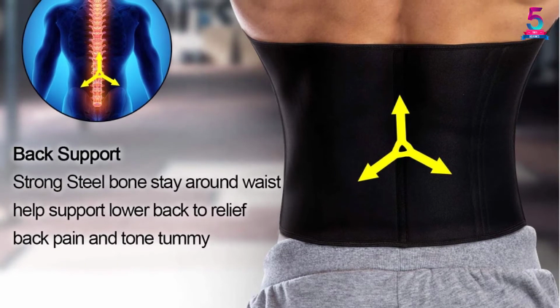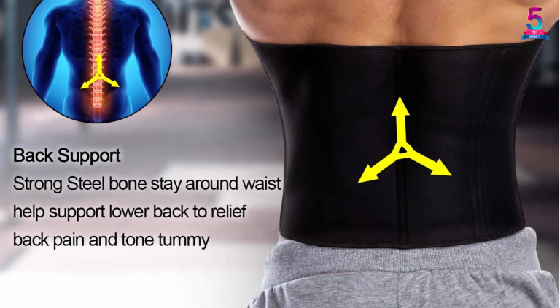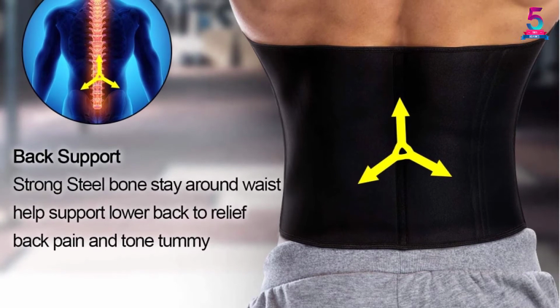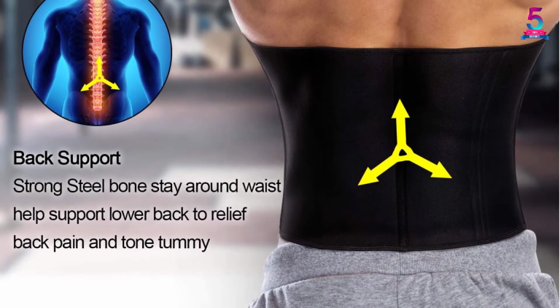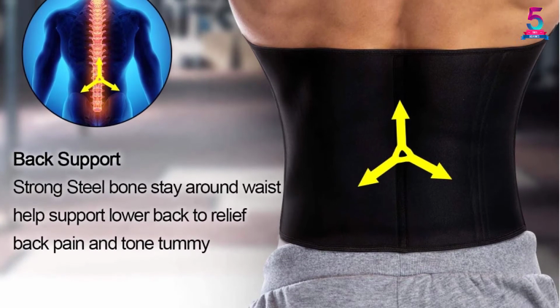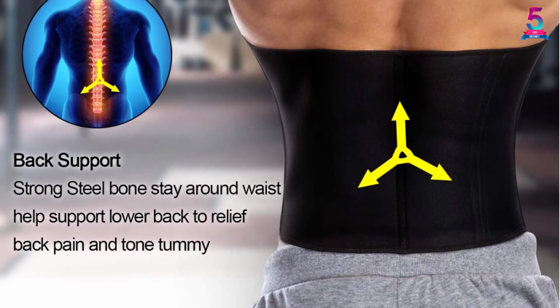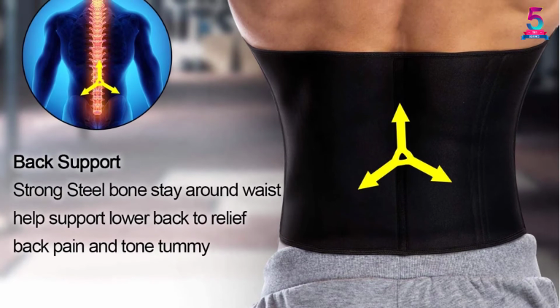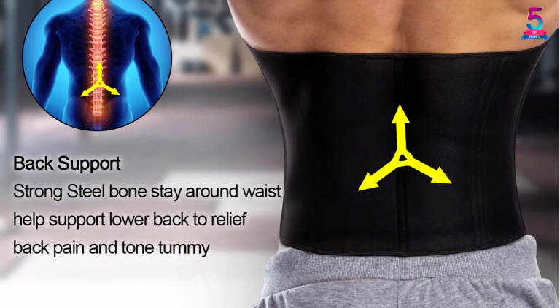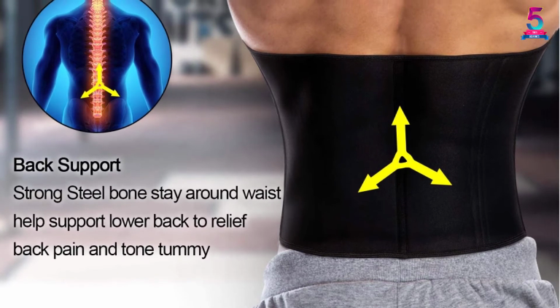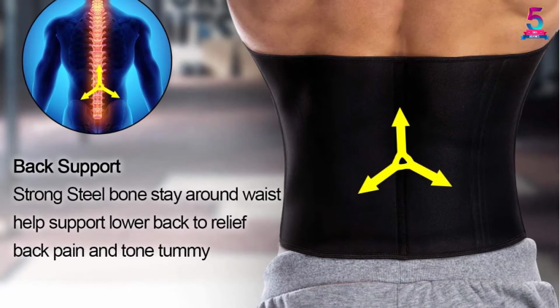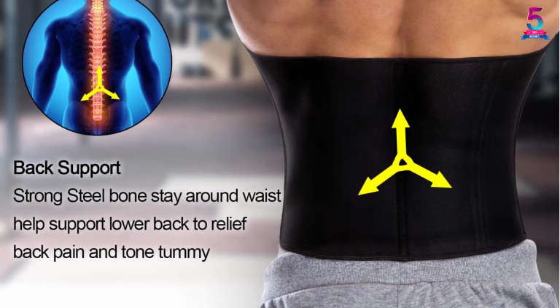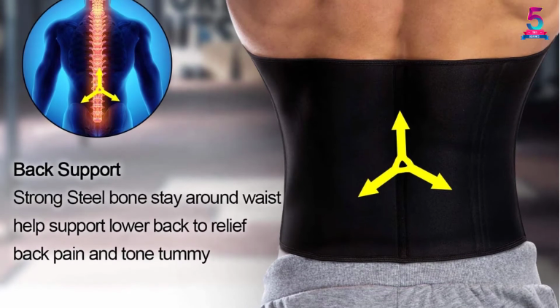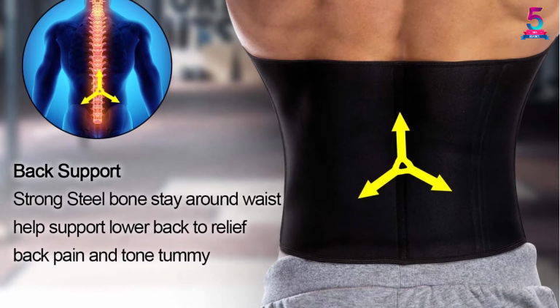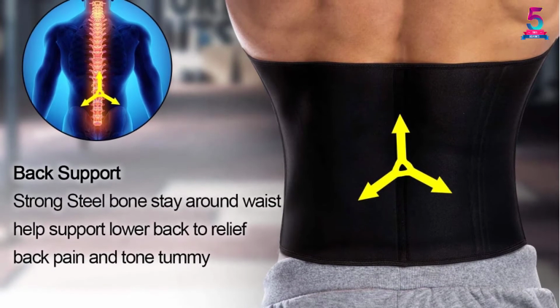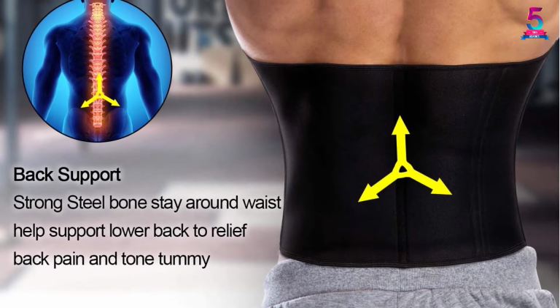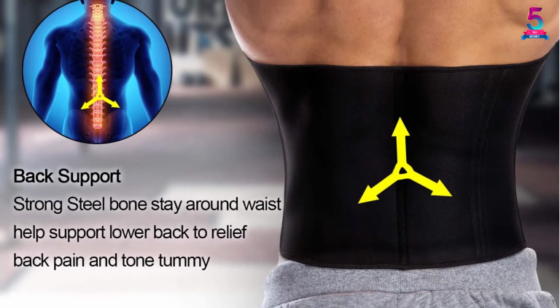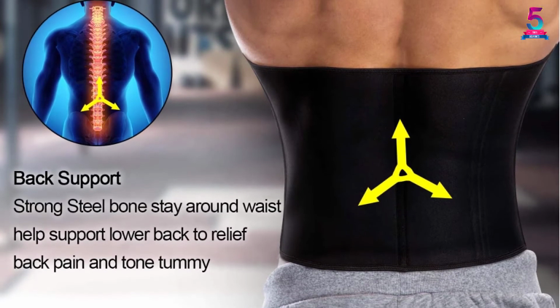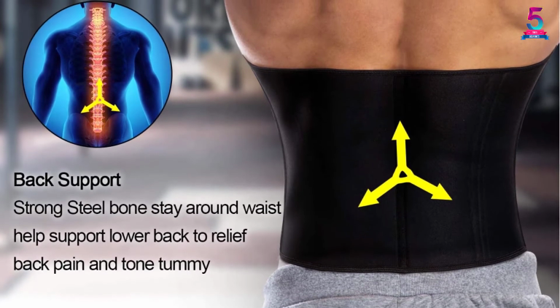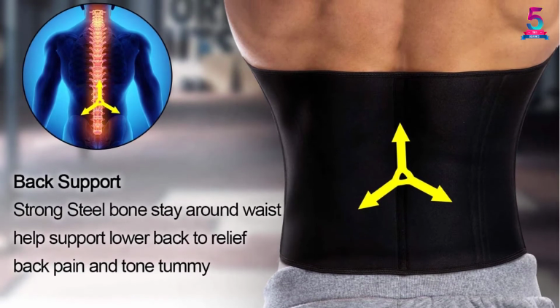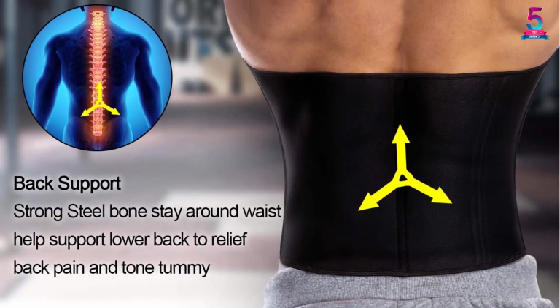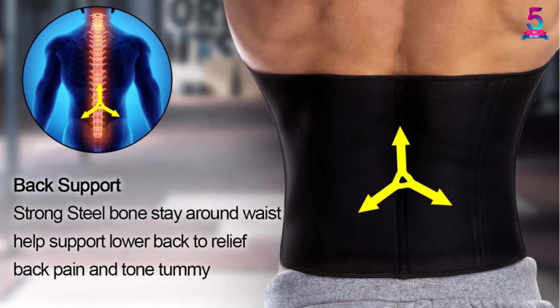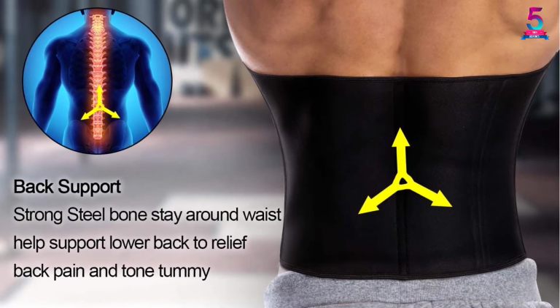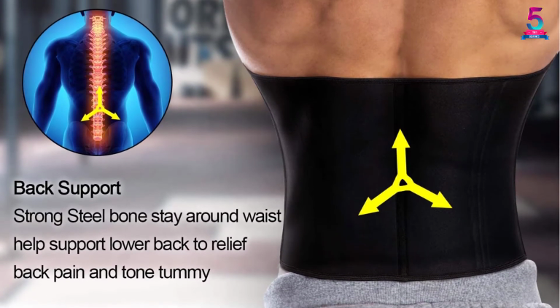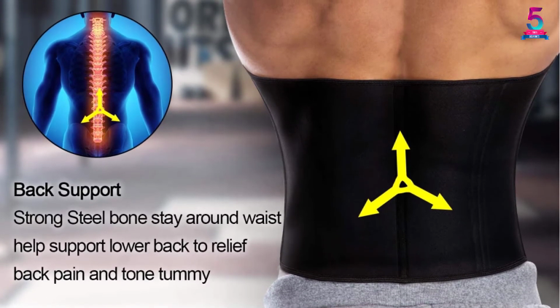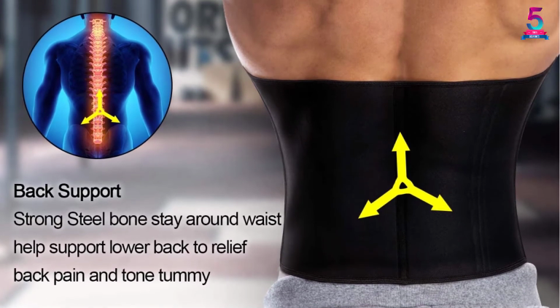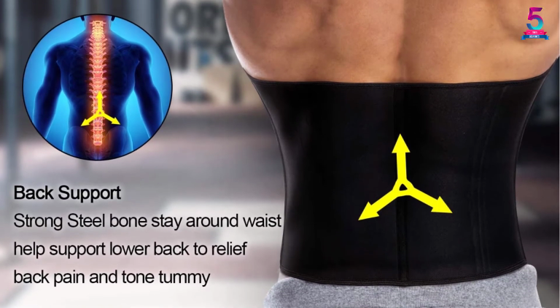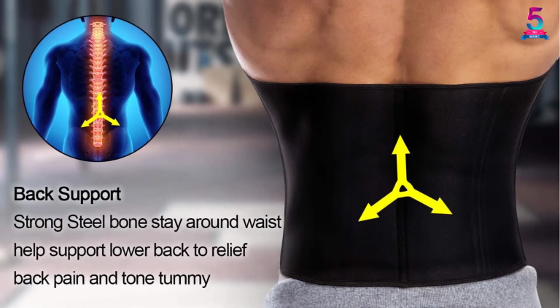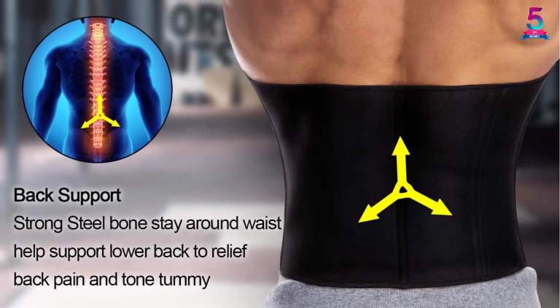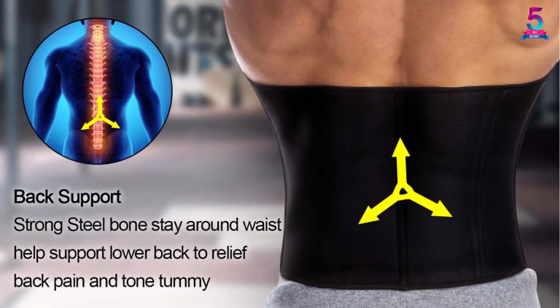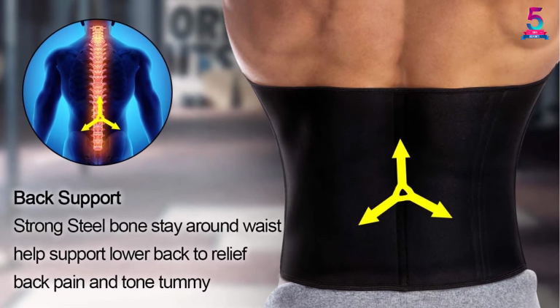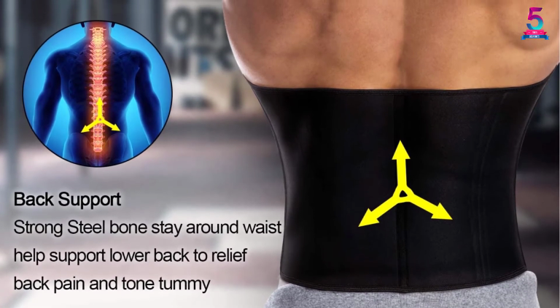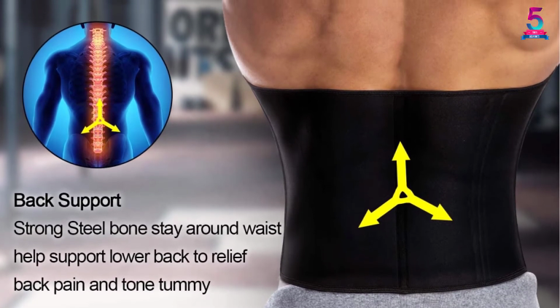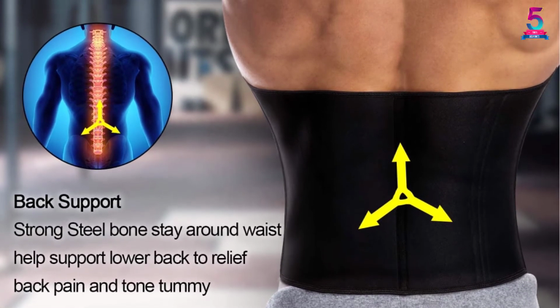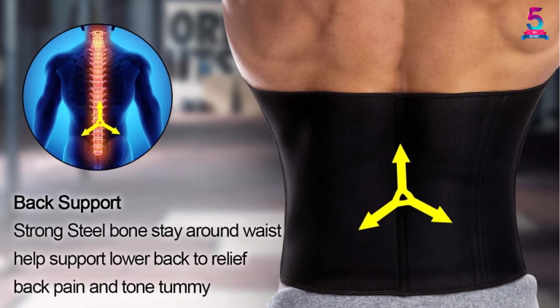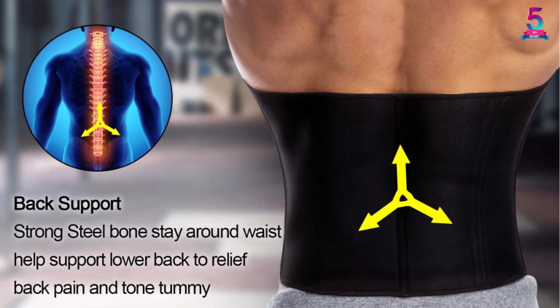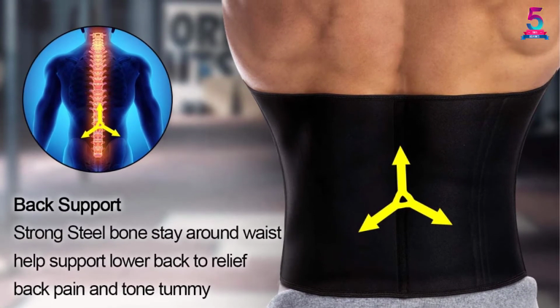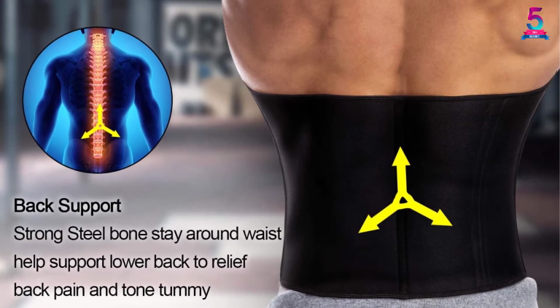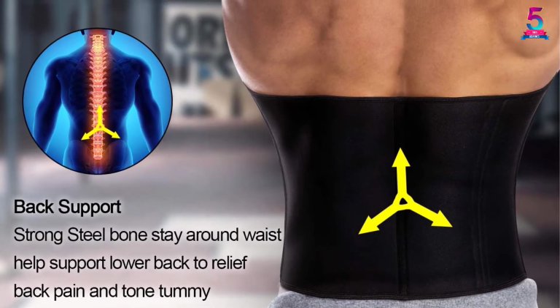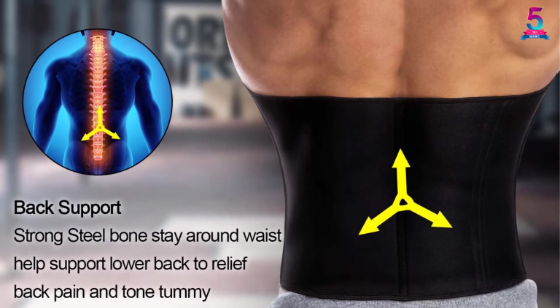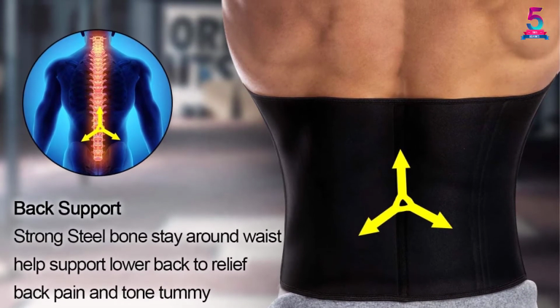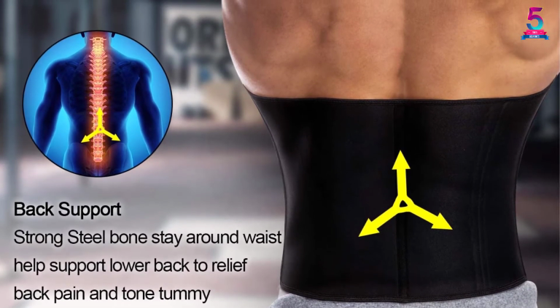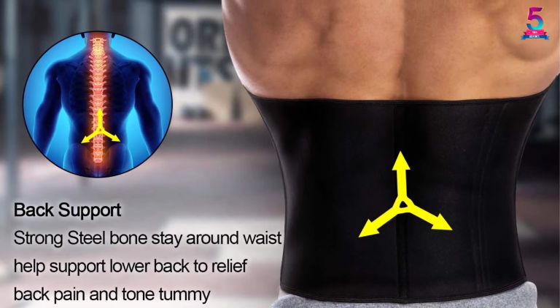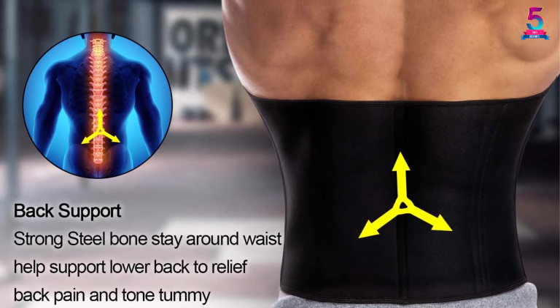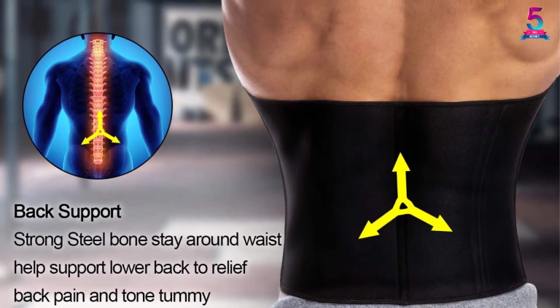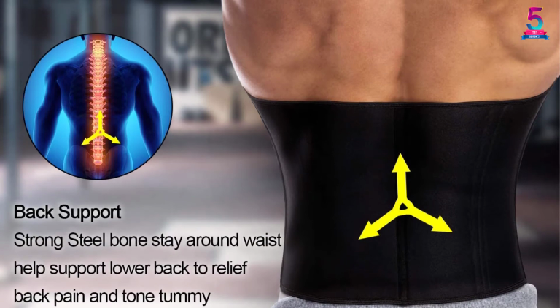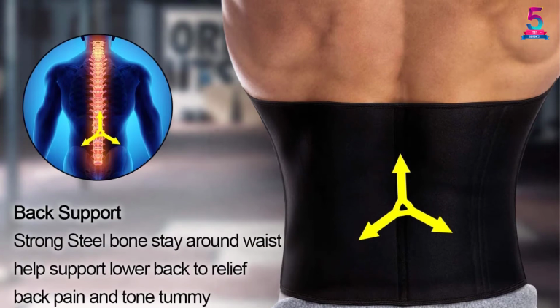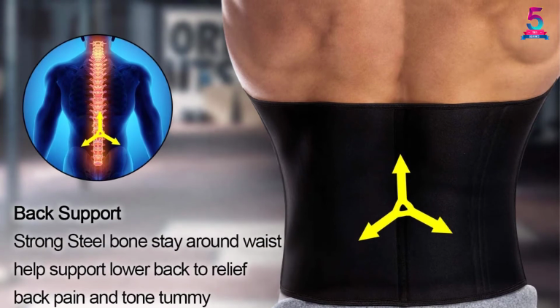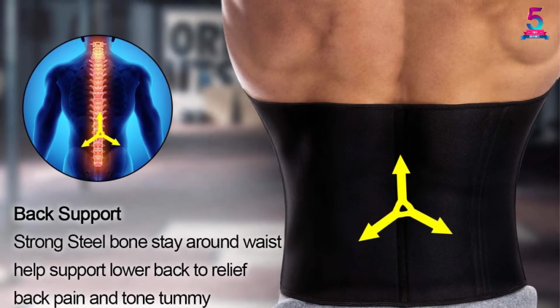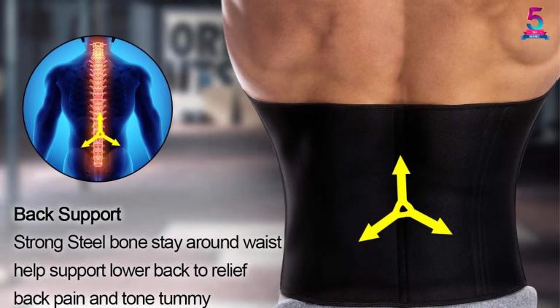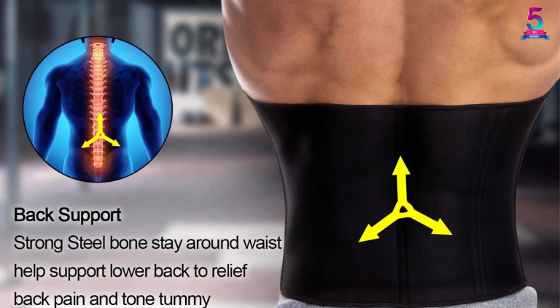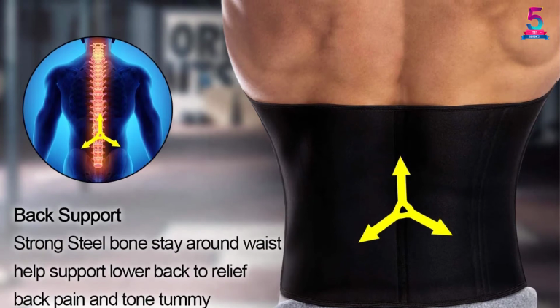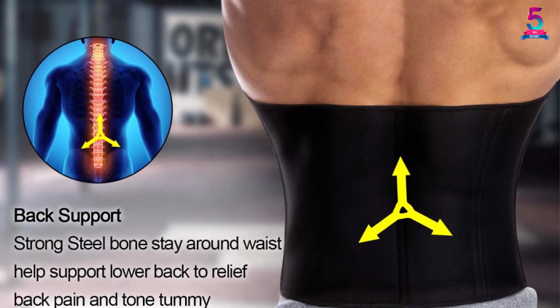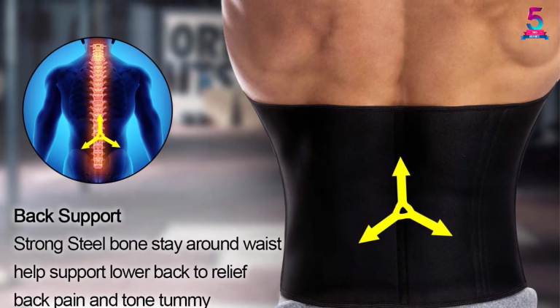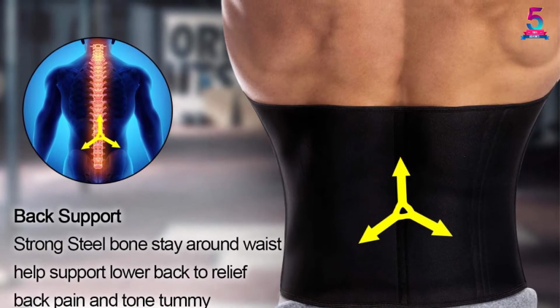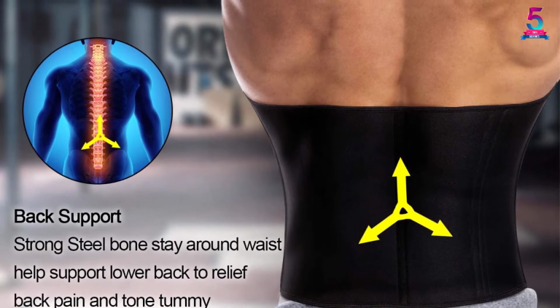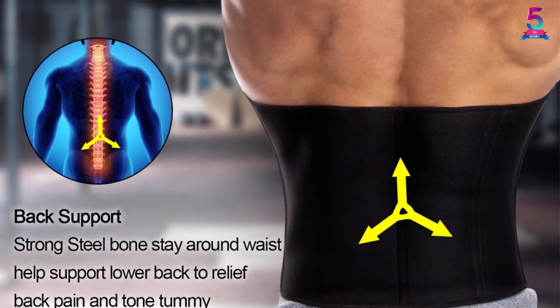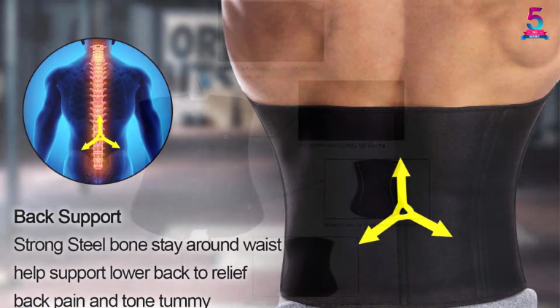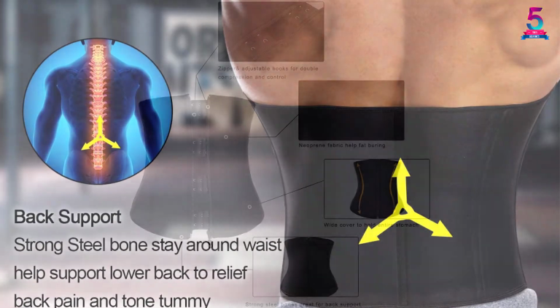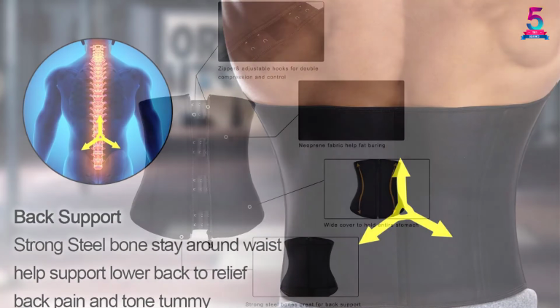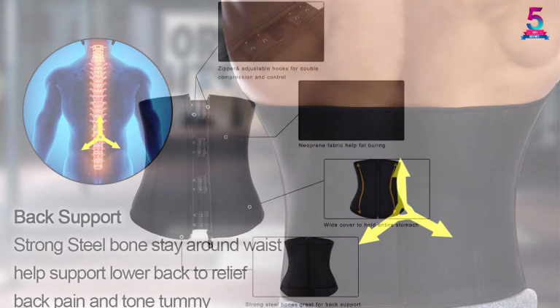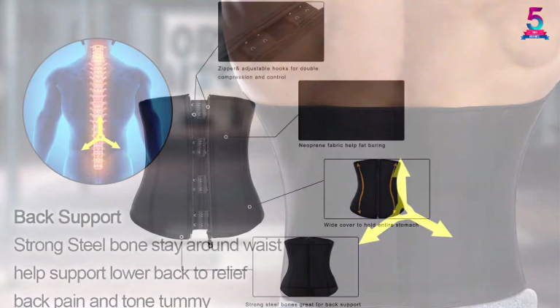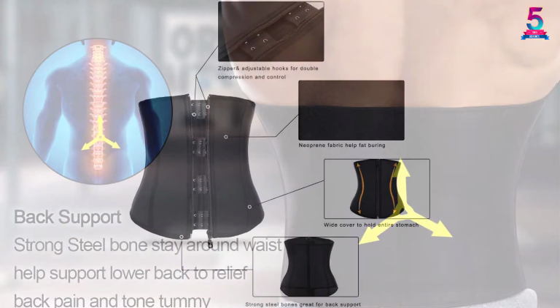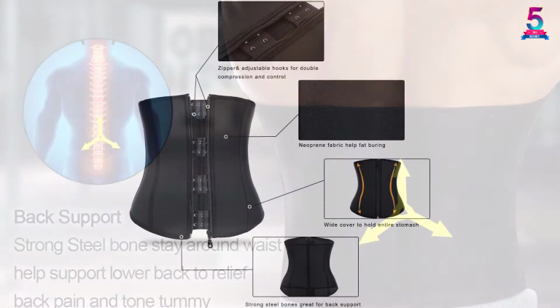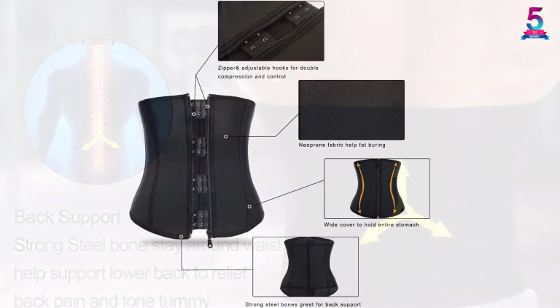We recommend that you check the size chart provided by the manufacturer so you will know the right size you should buy. But as for the quality, this product is indeed one of the best.